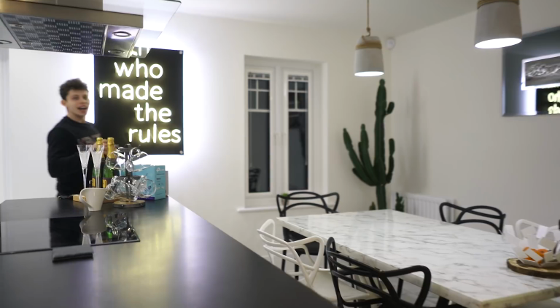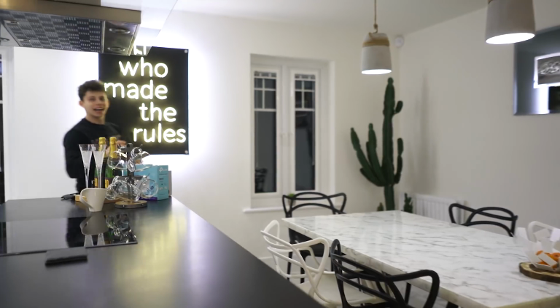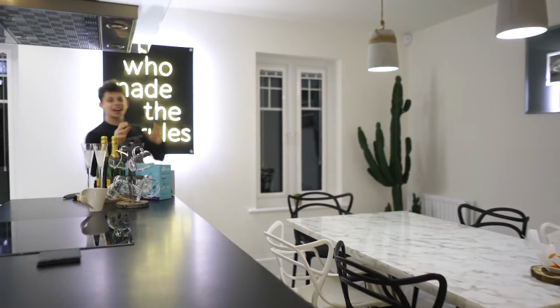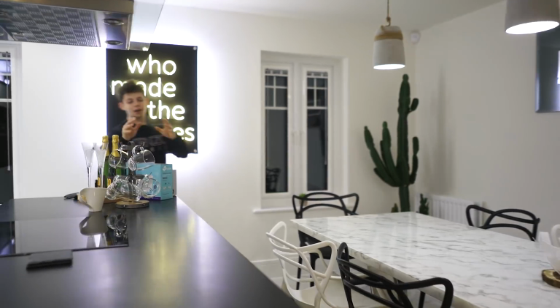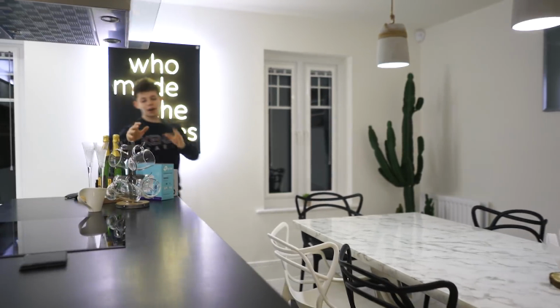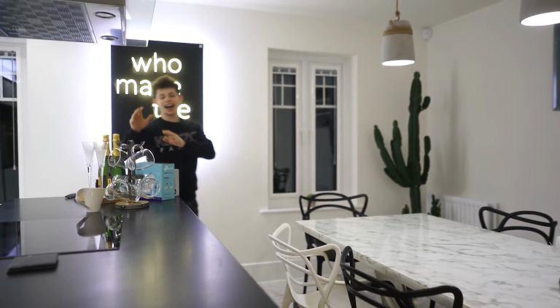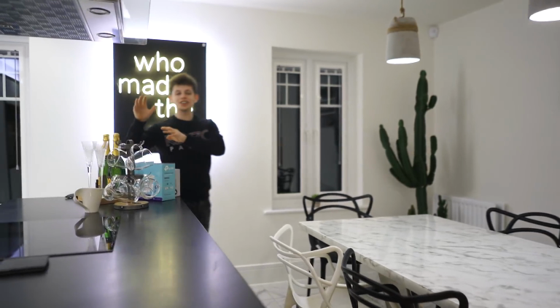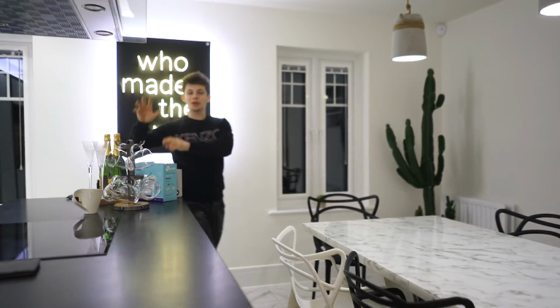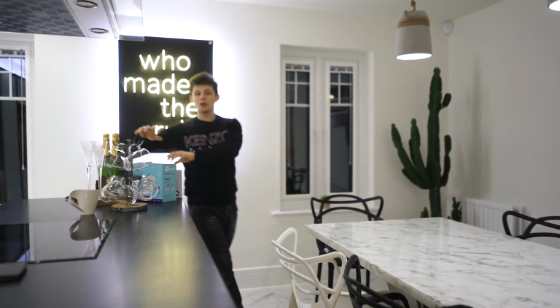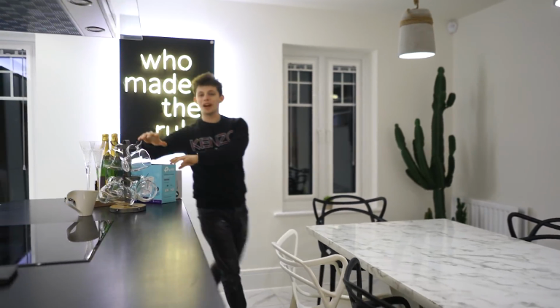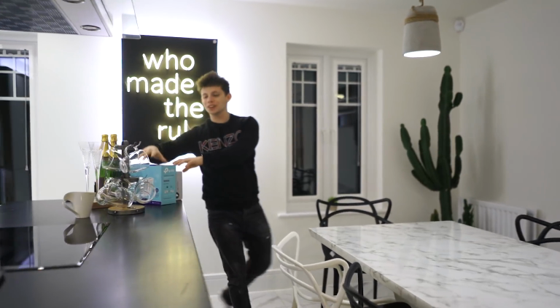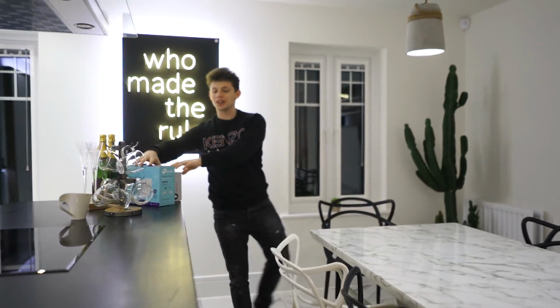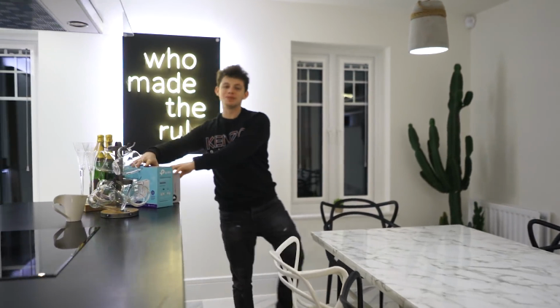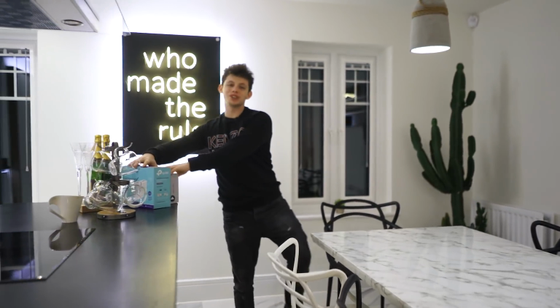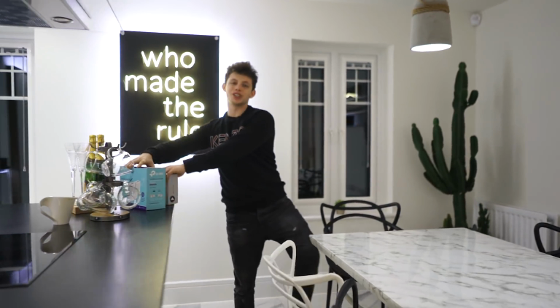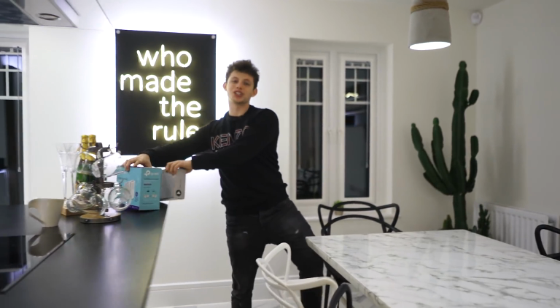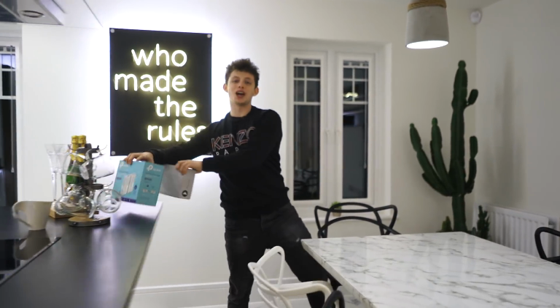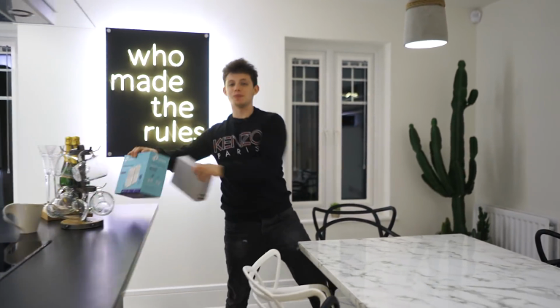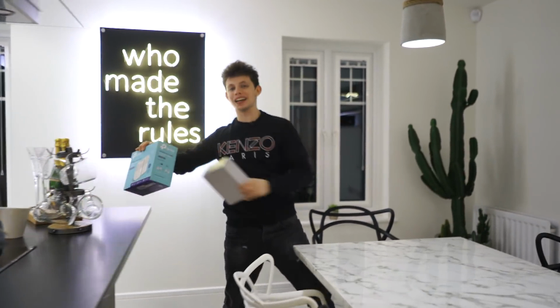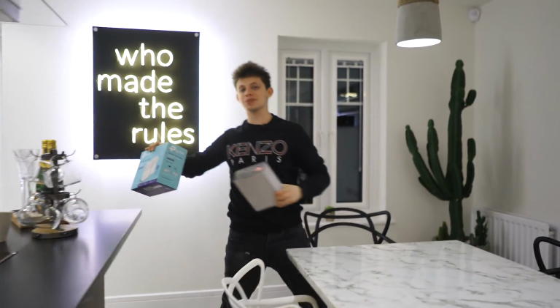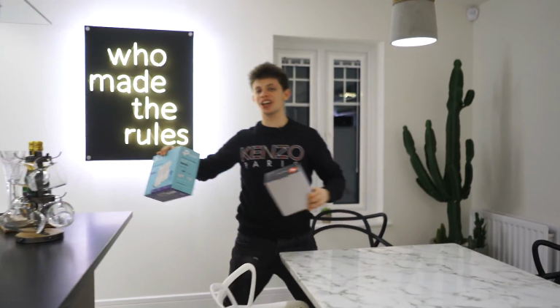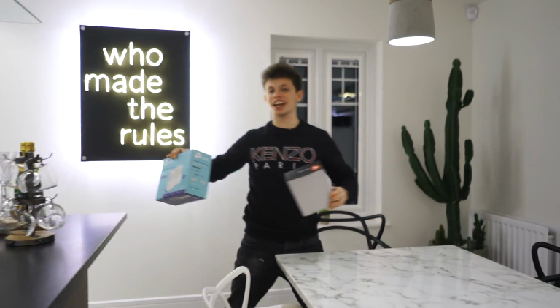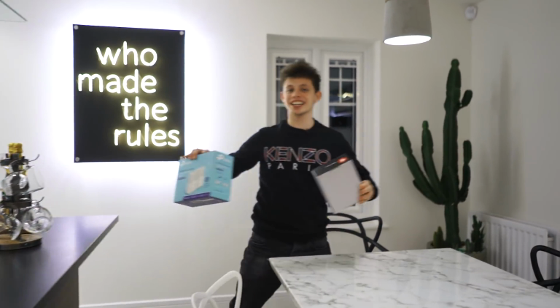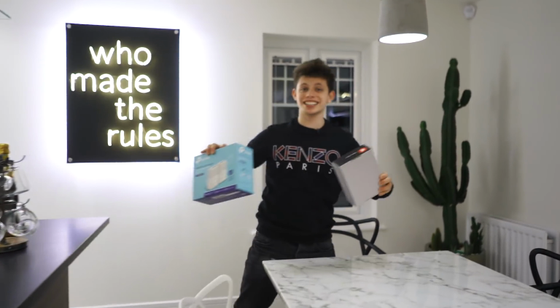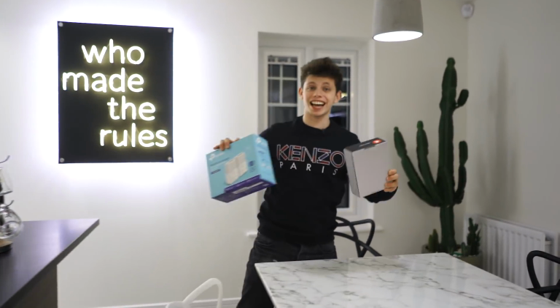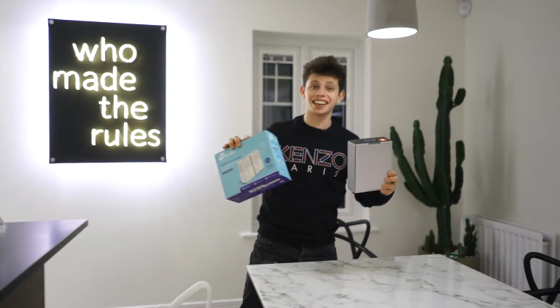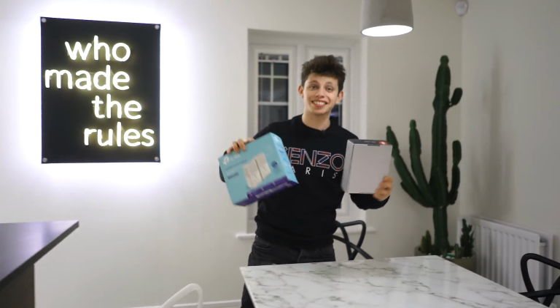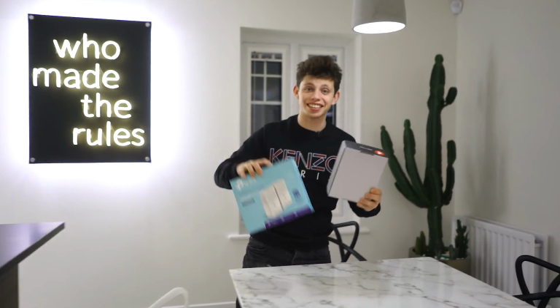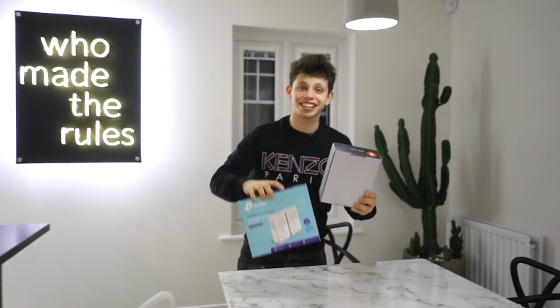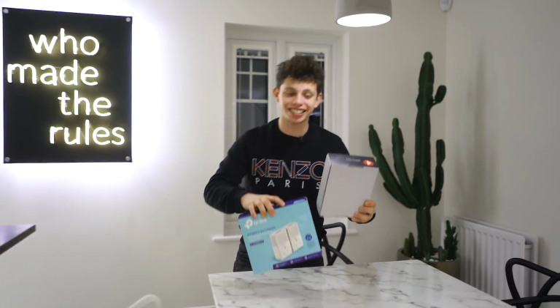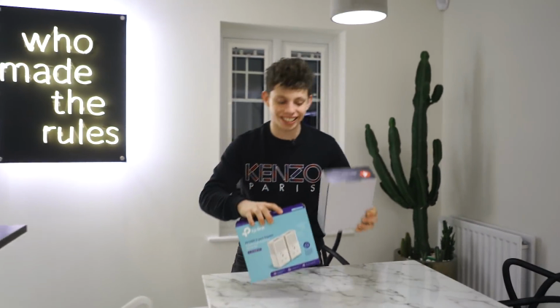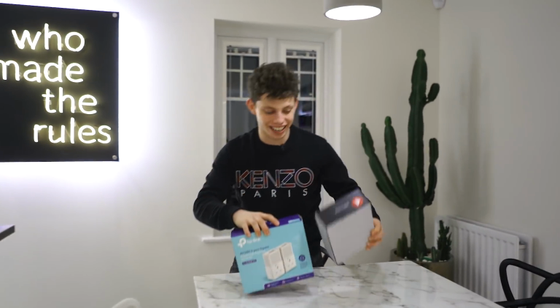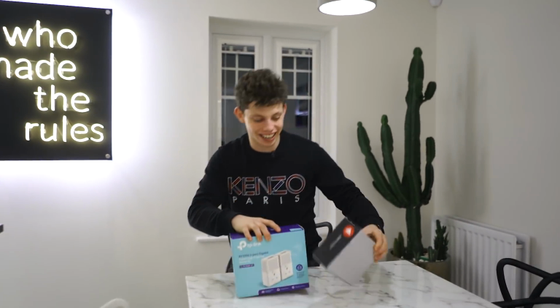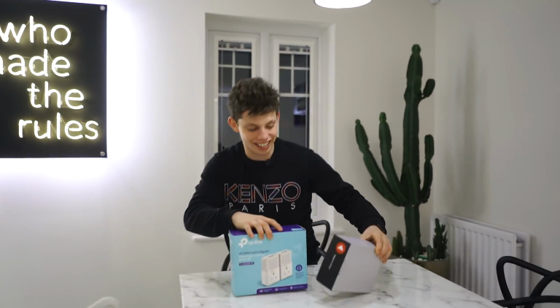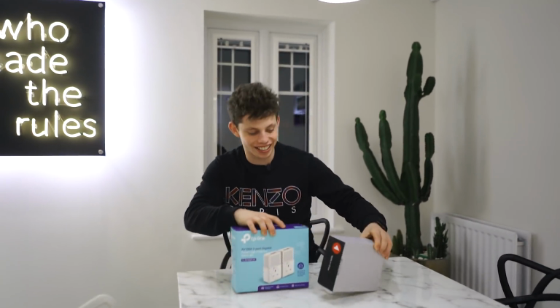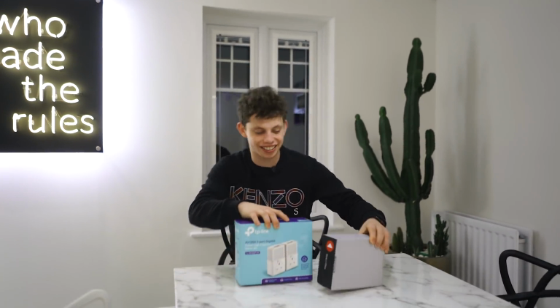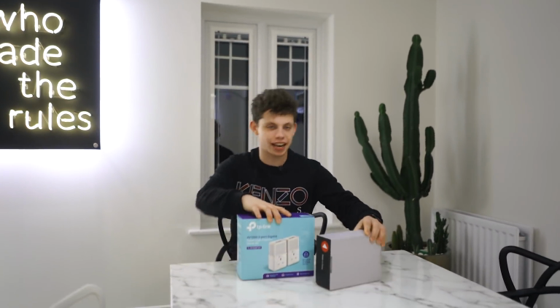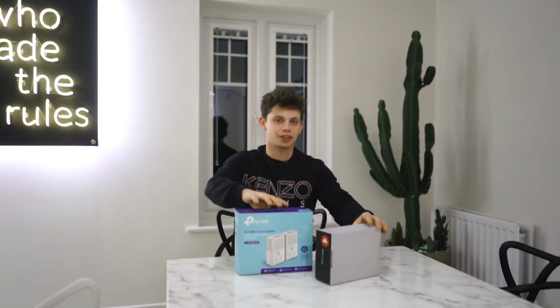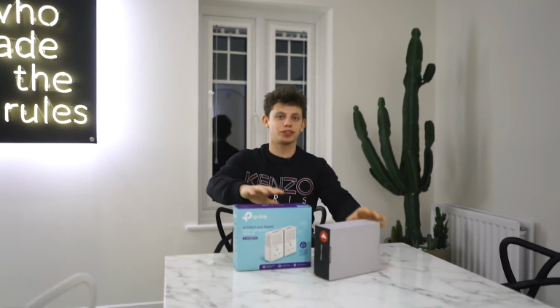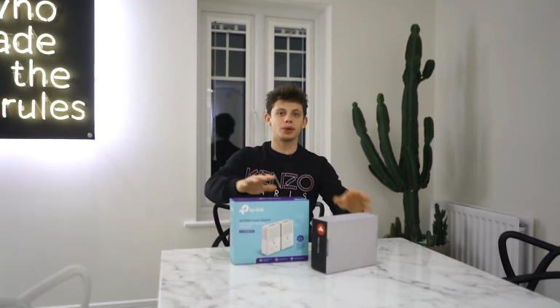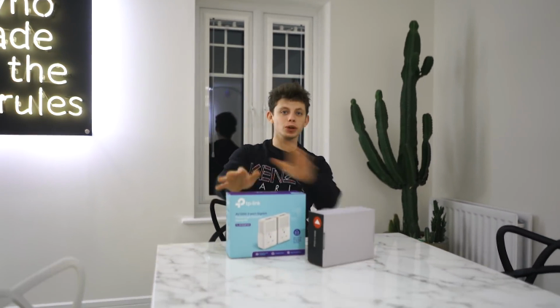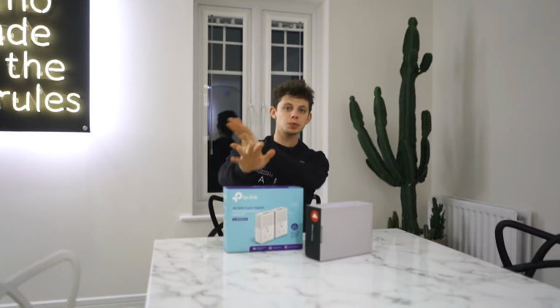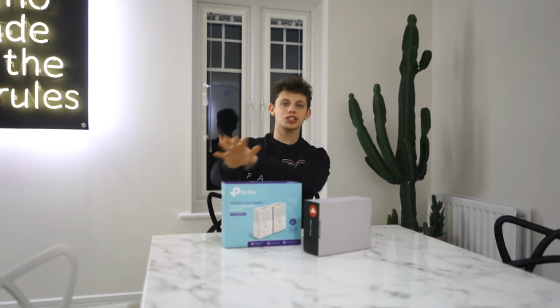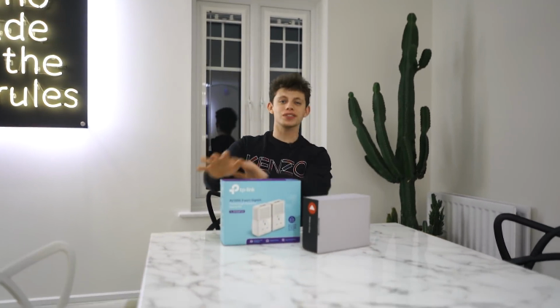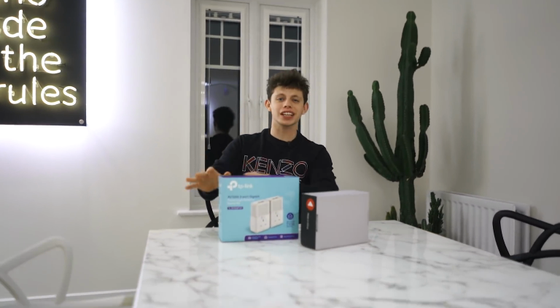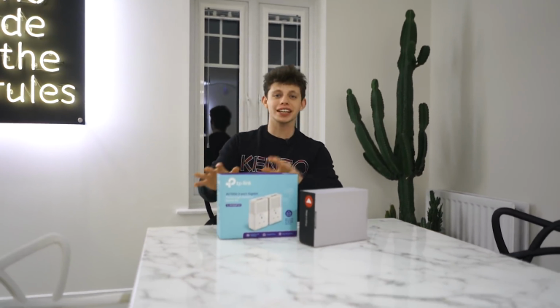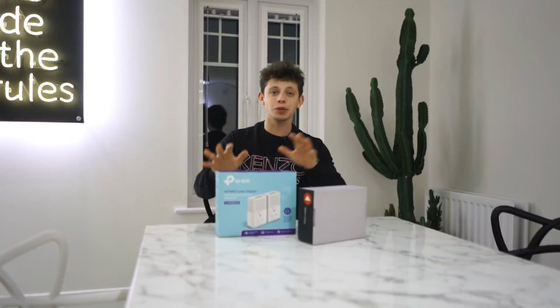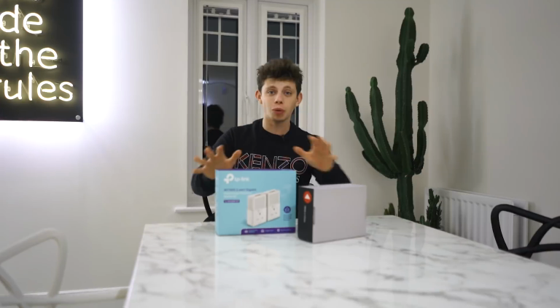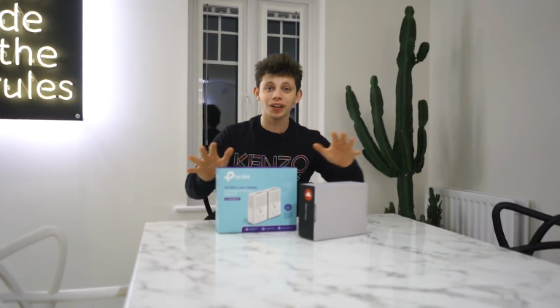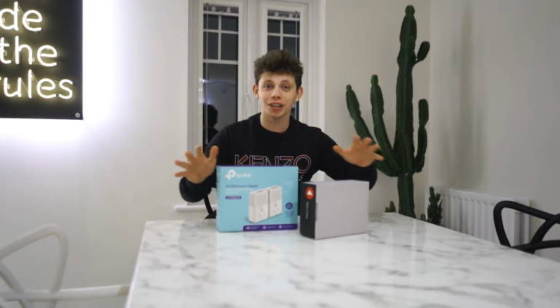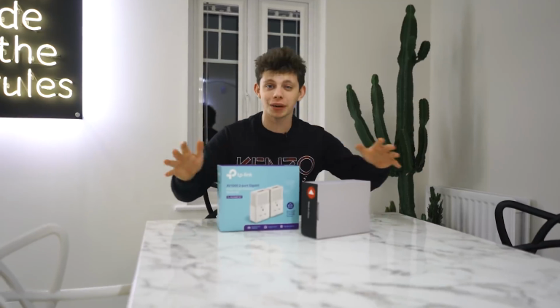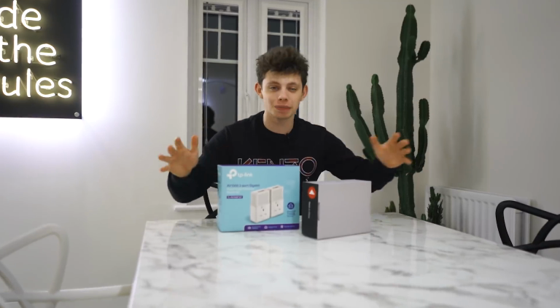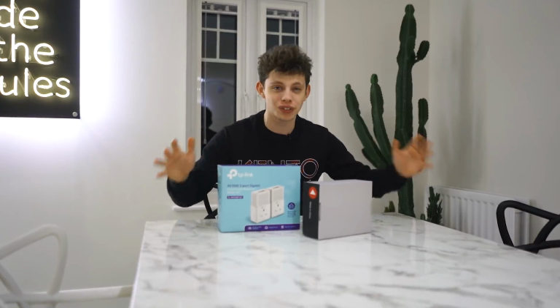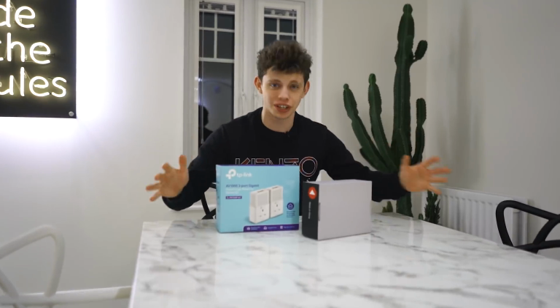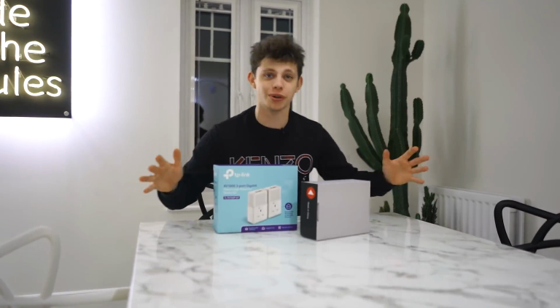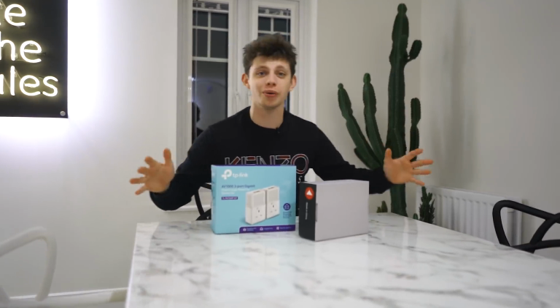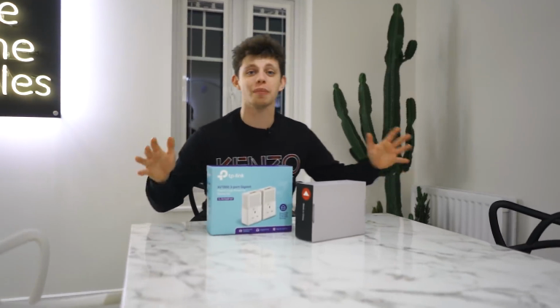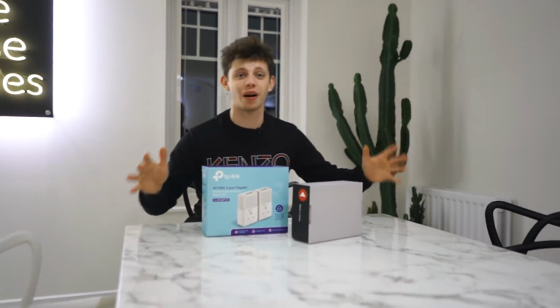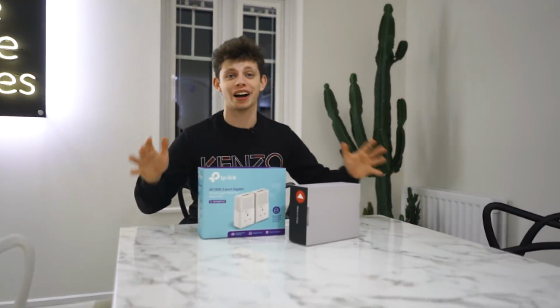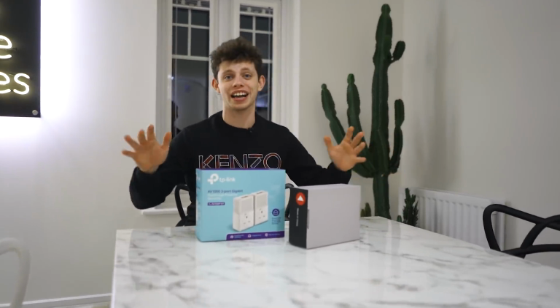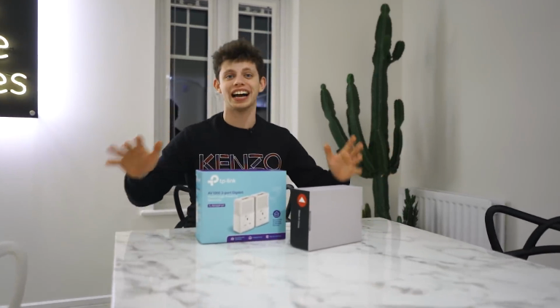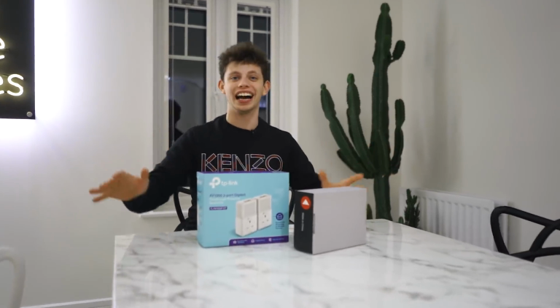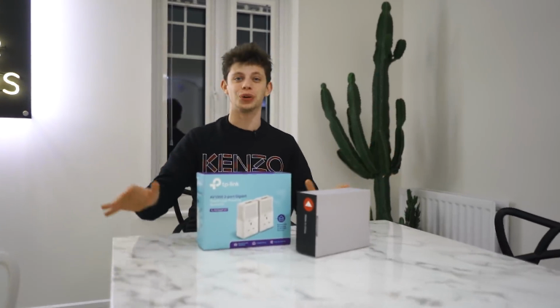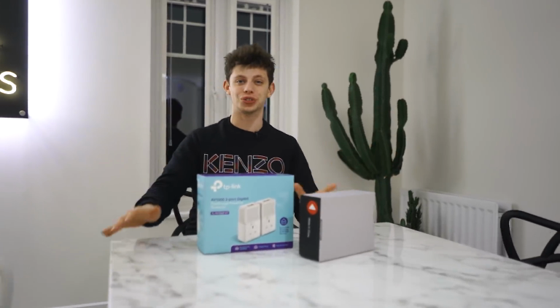Hello and welcome to the show. My name is Alex and this is TechFlow. More specifically, welcome to my house.